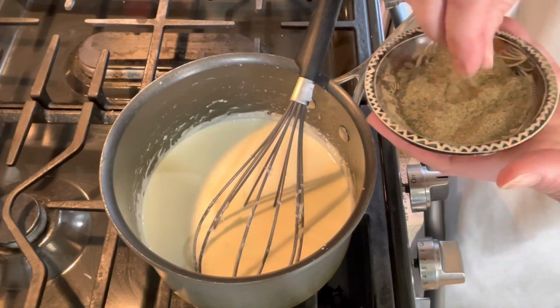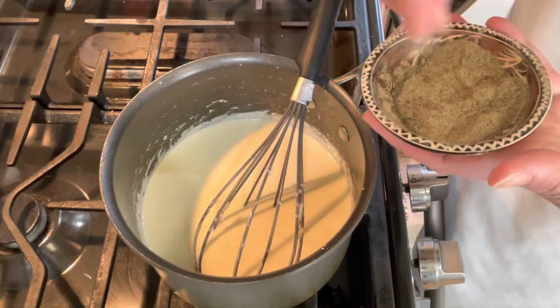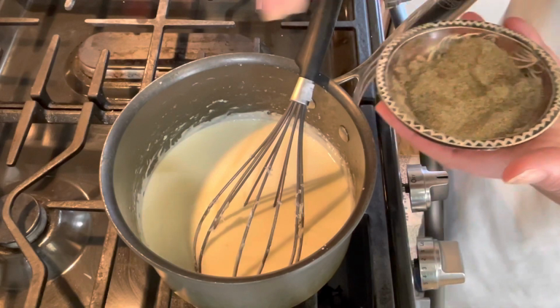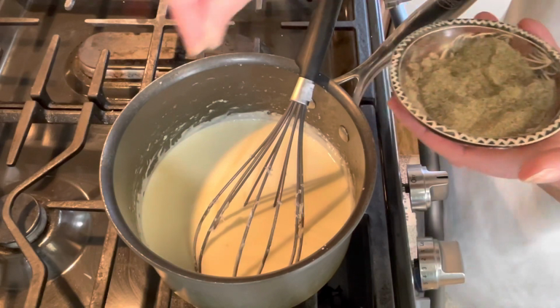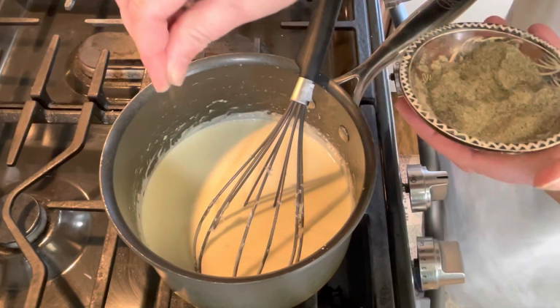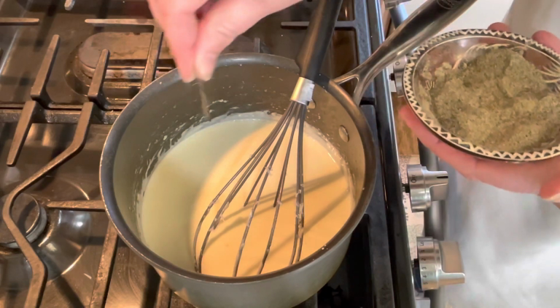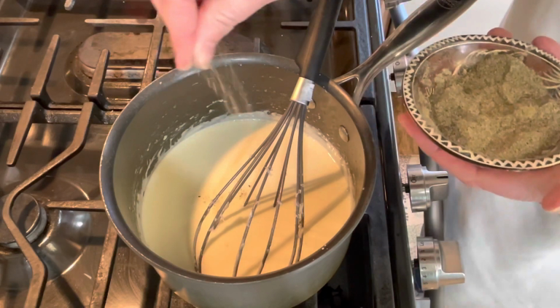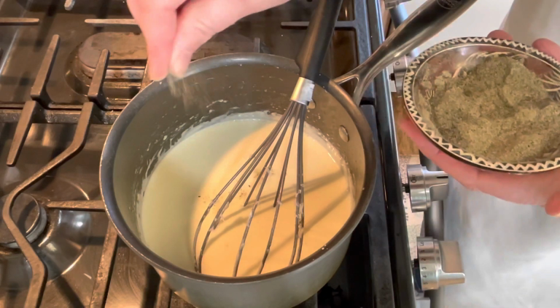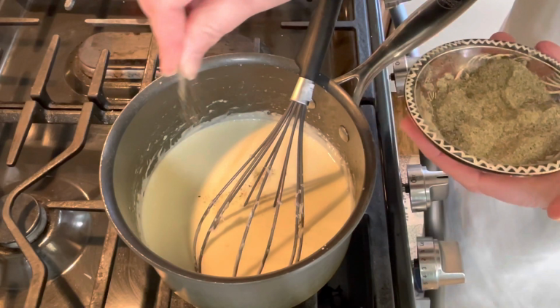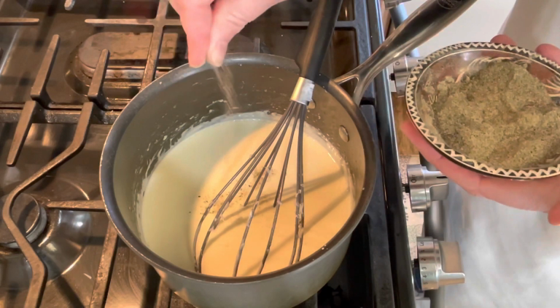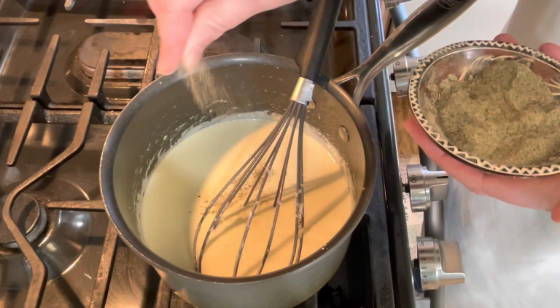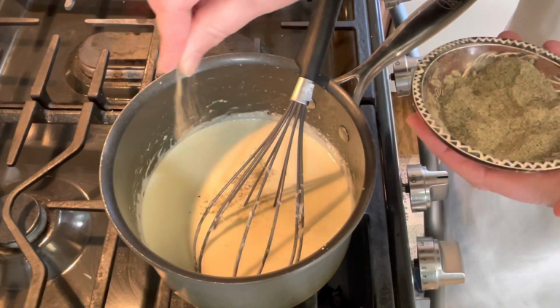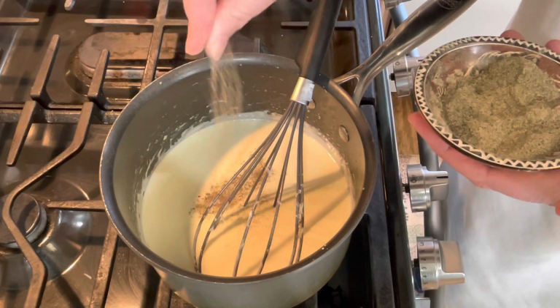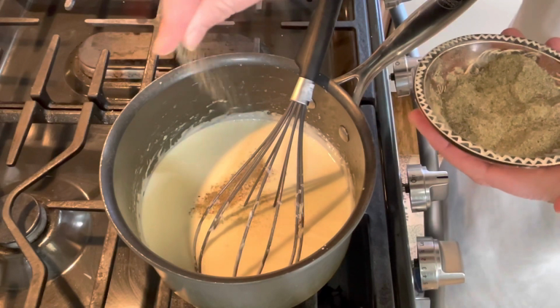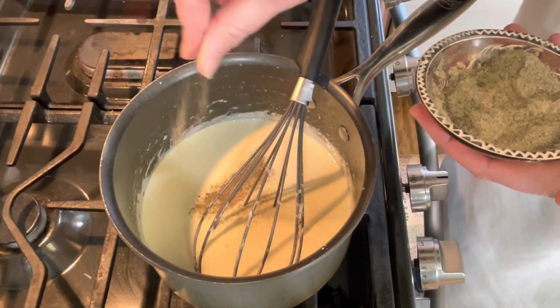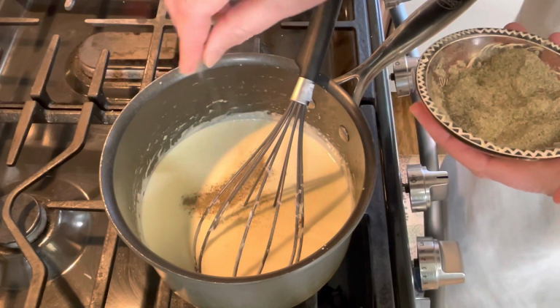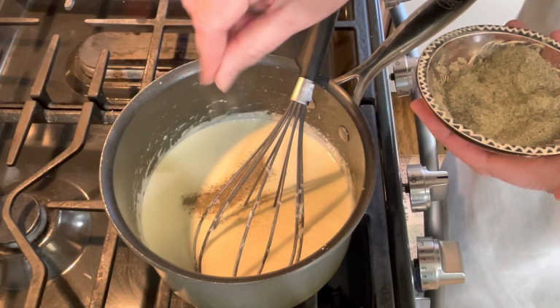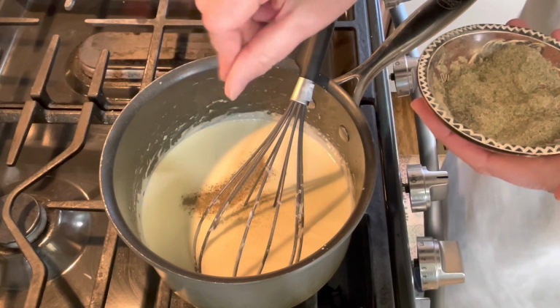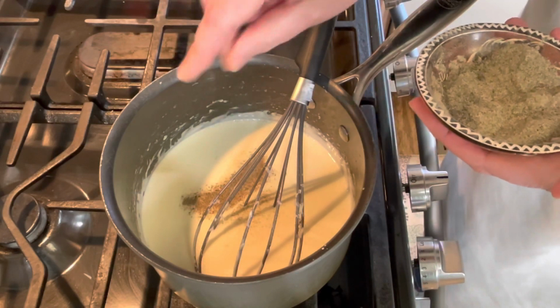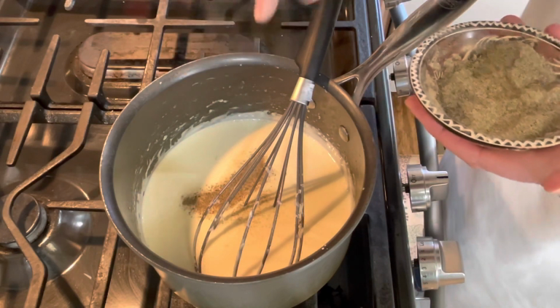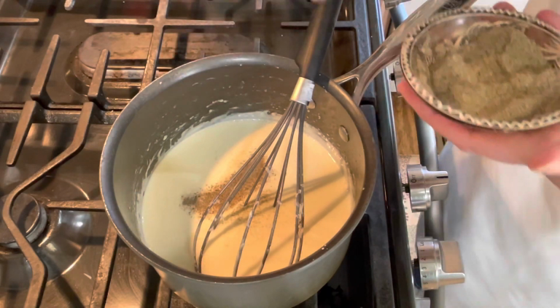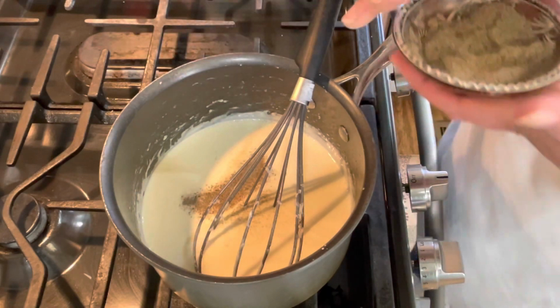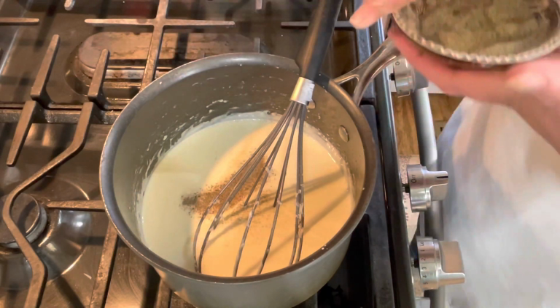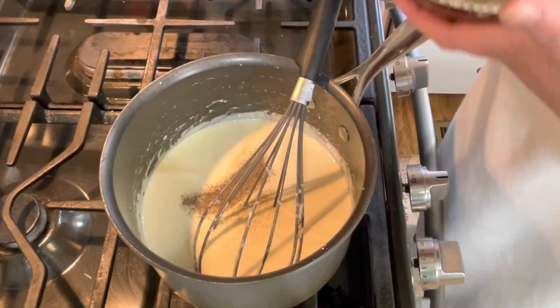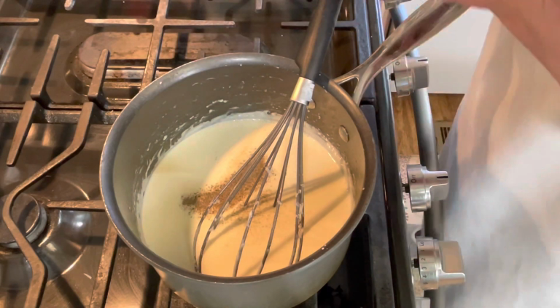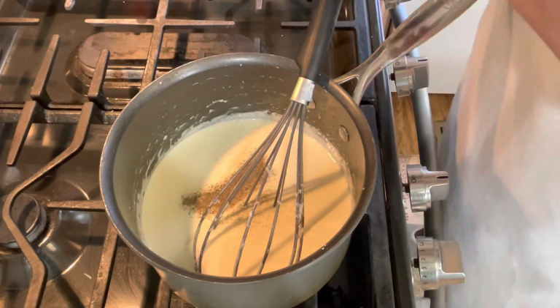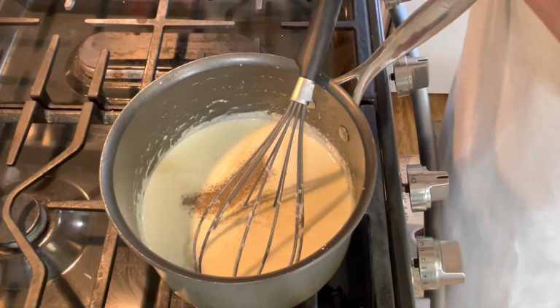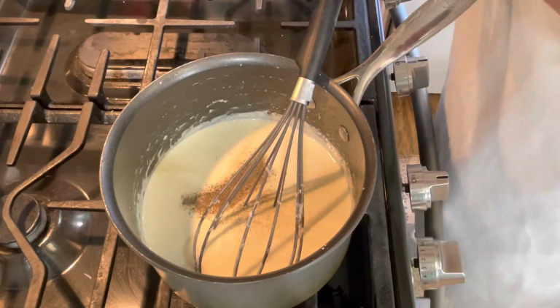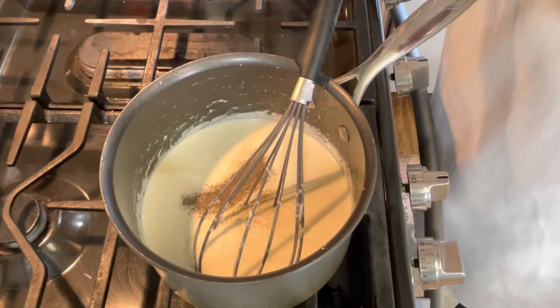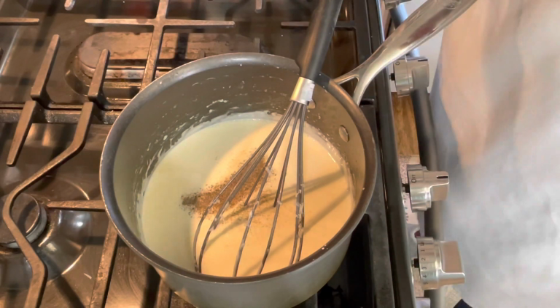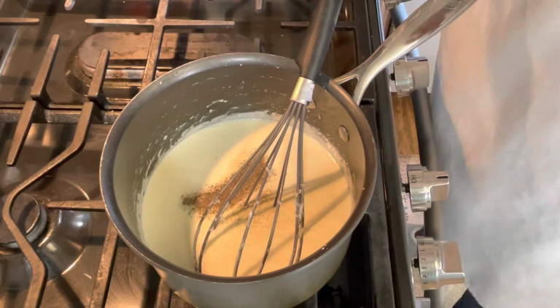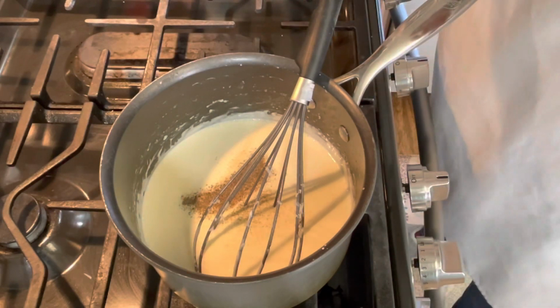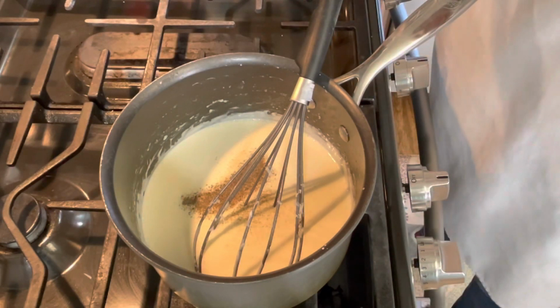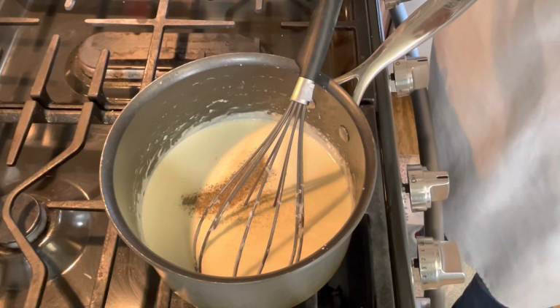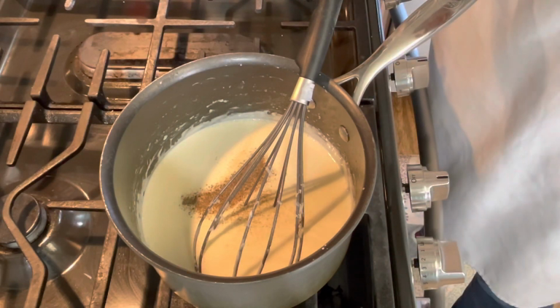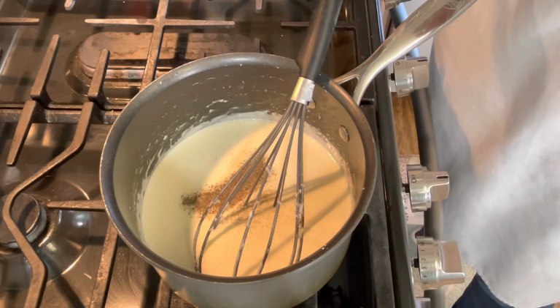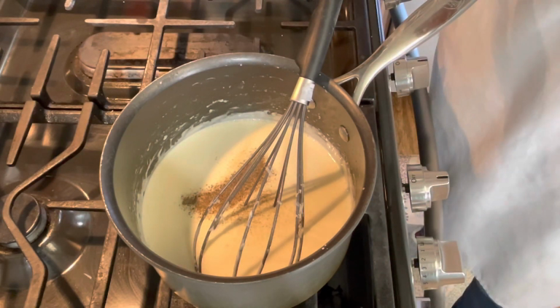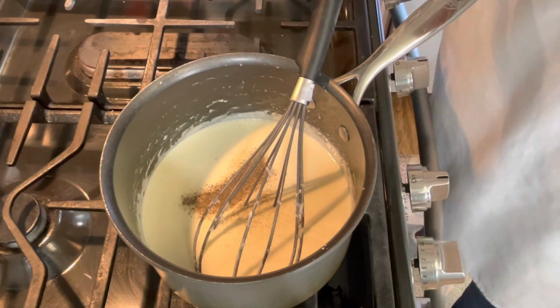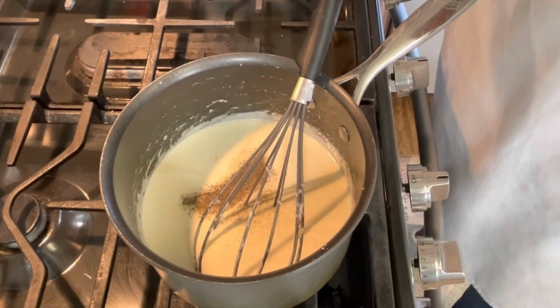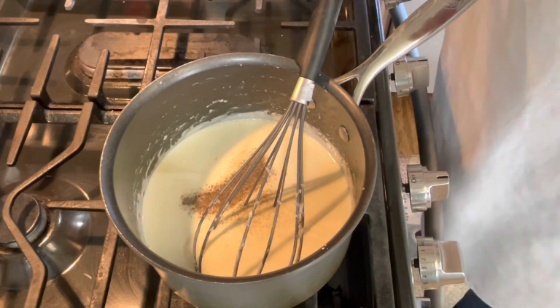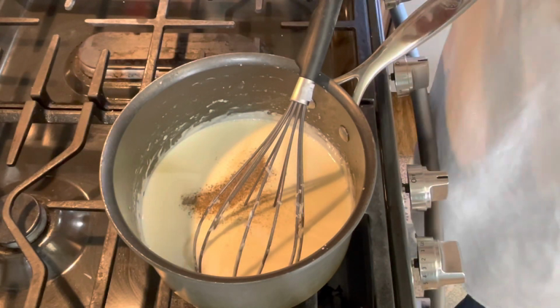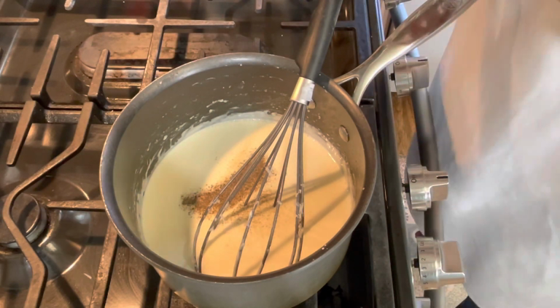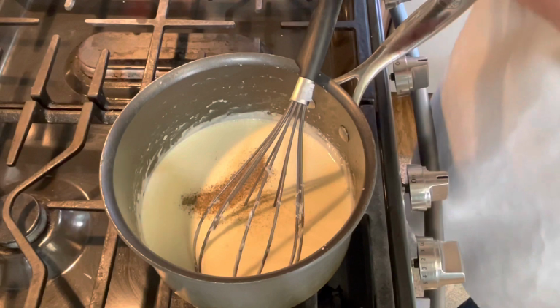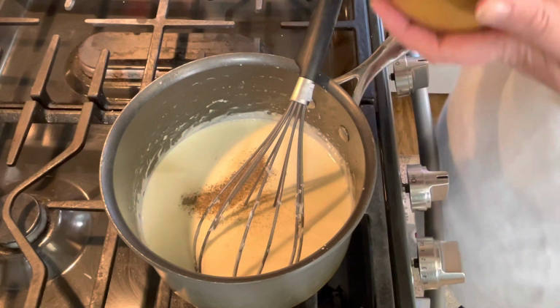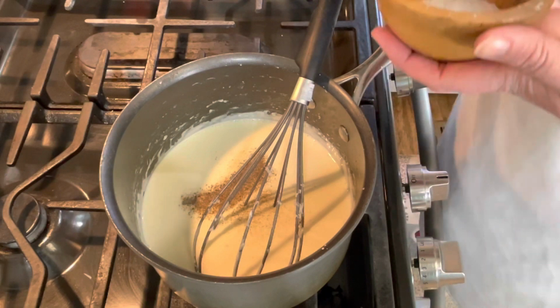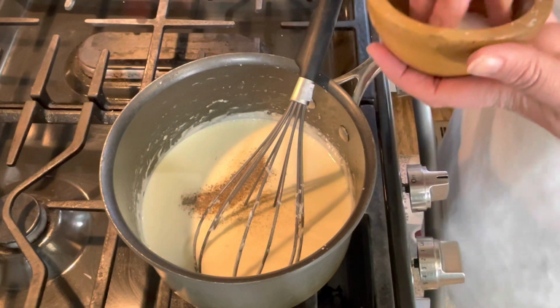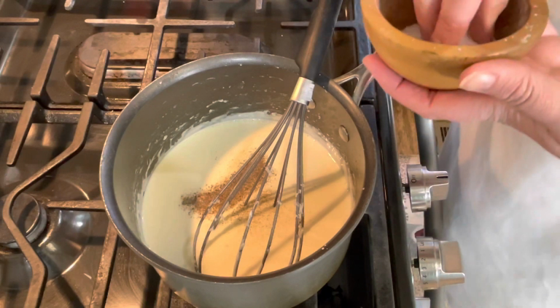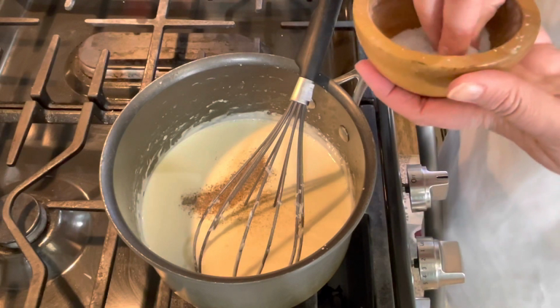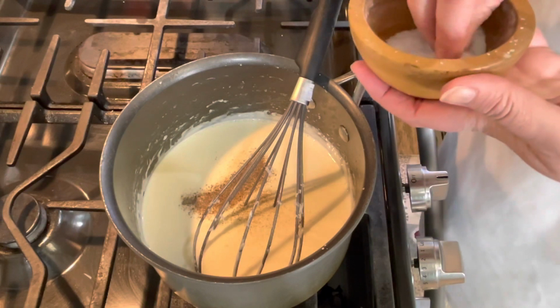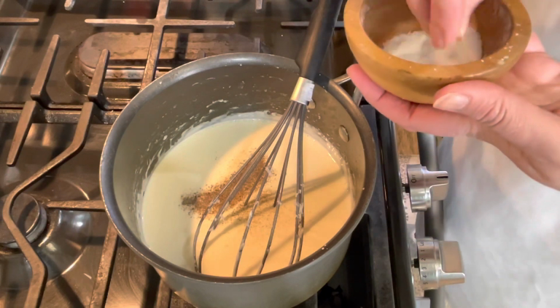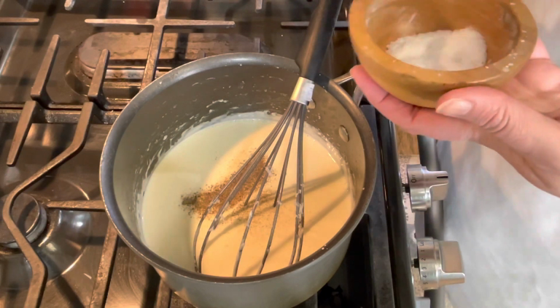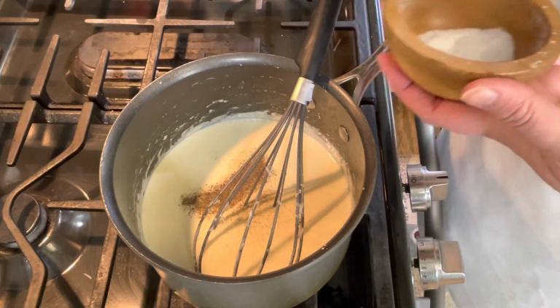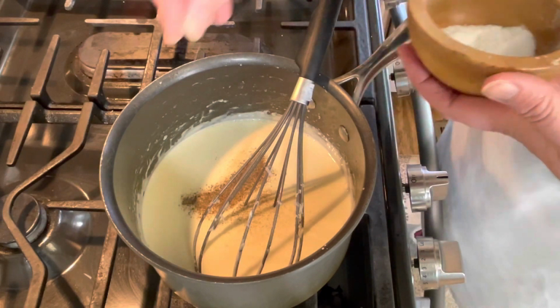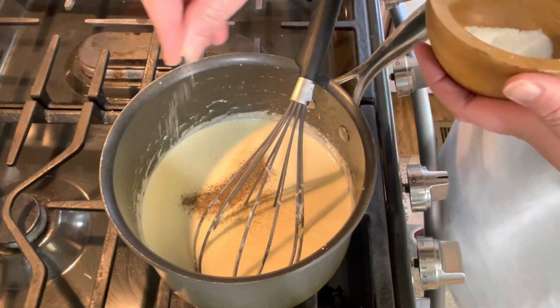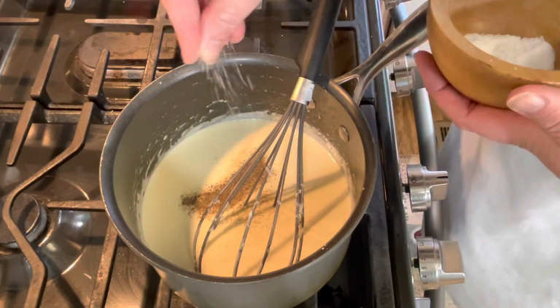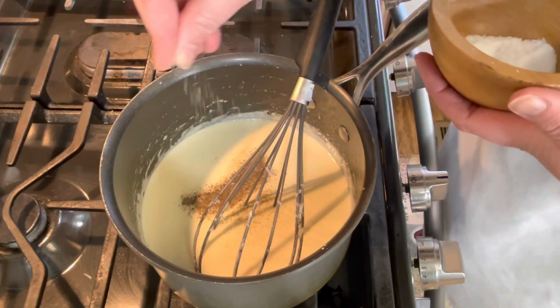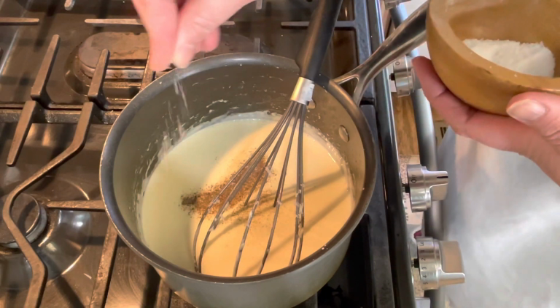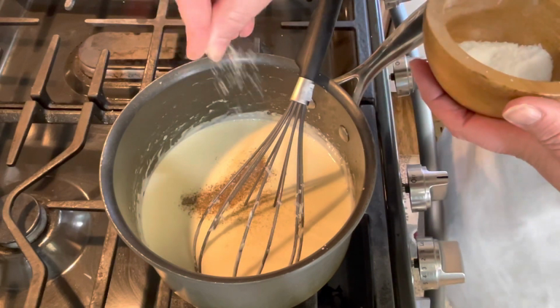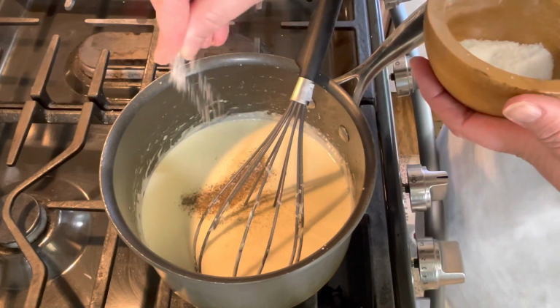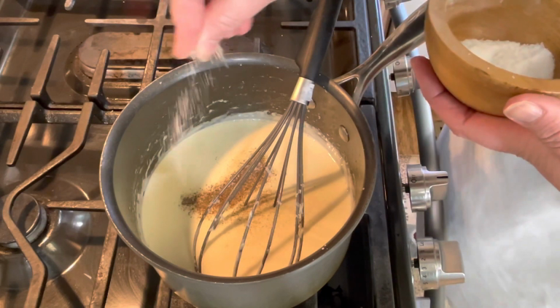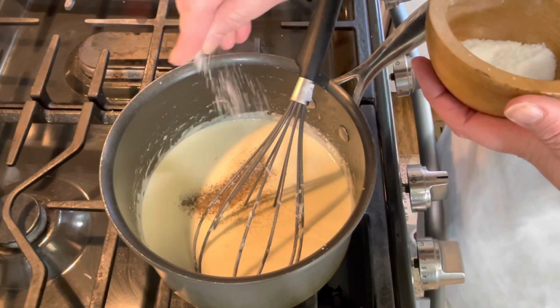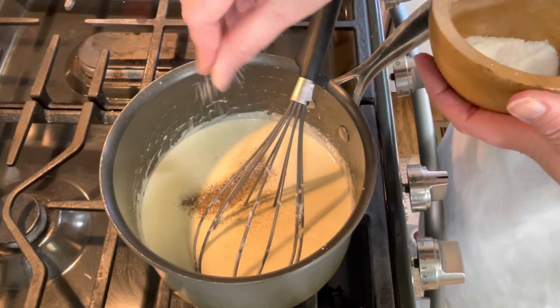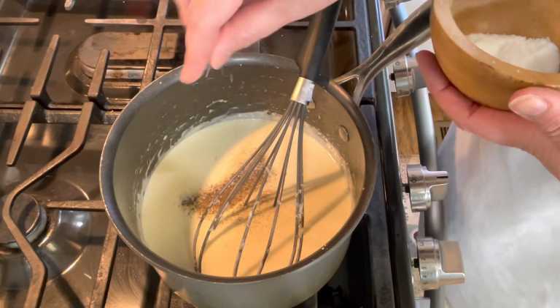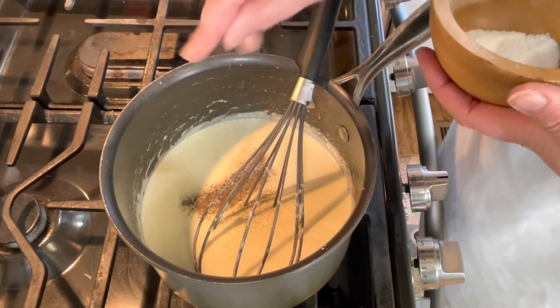I'm going to add just a little bit of black pepper and a pinch of salt.